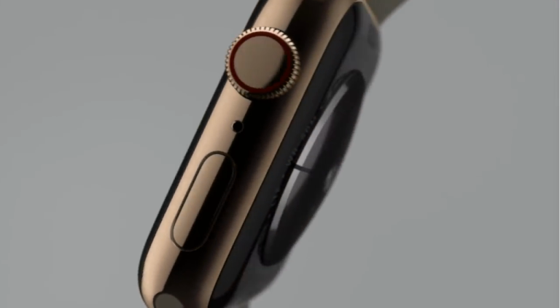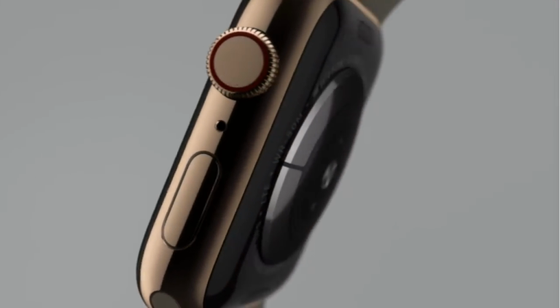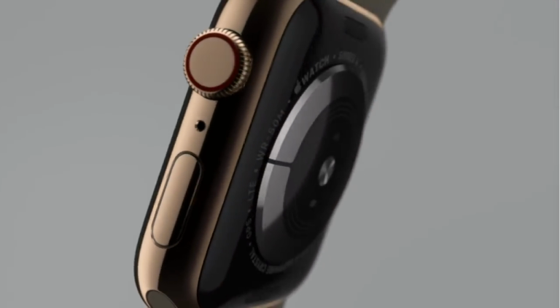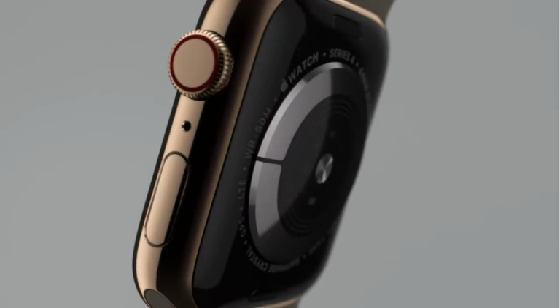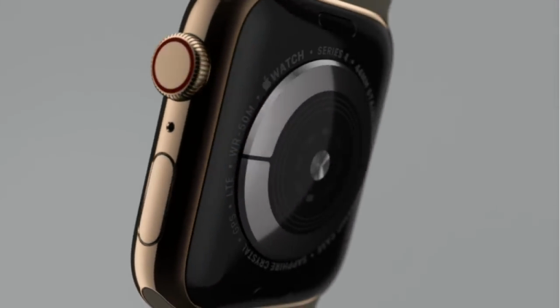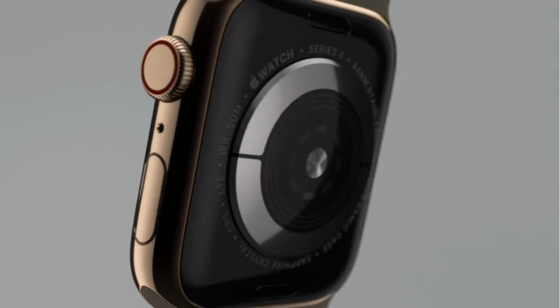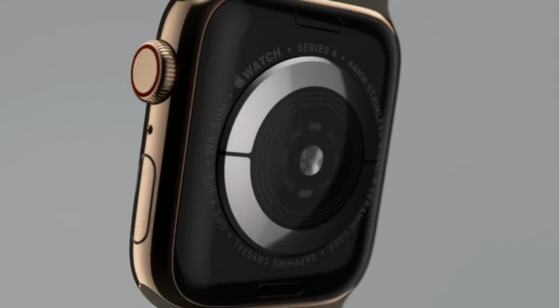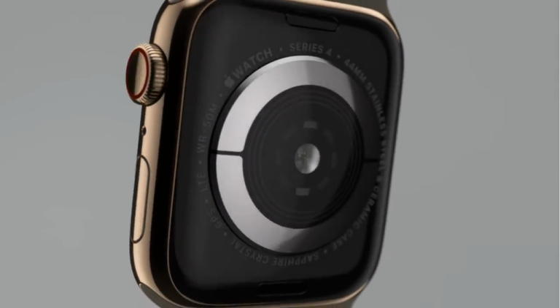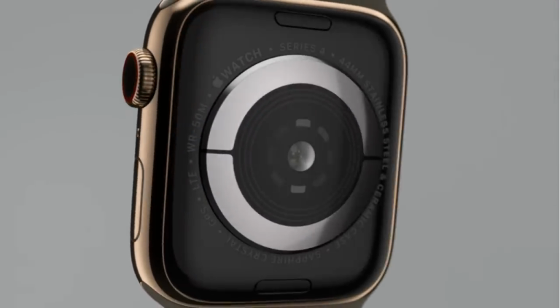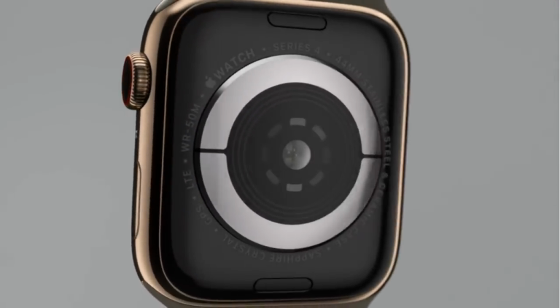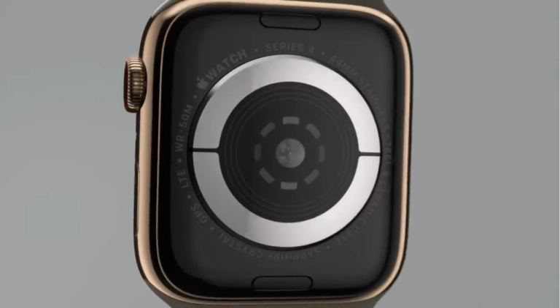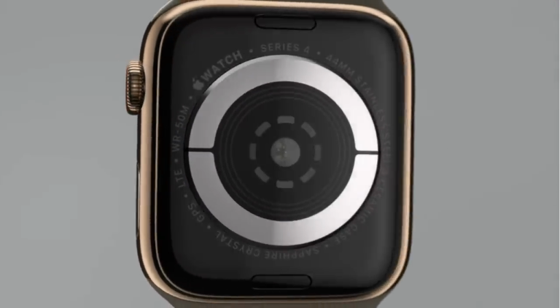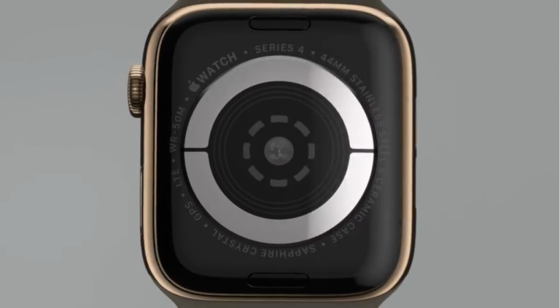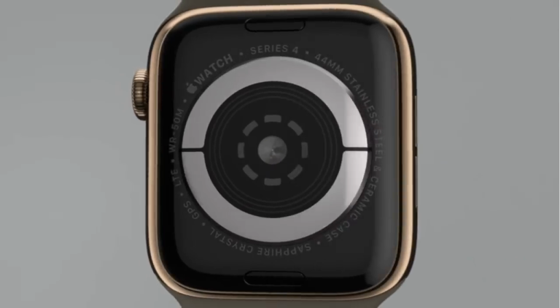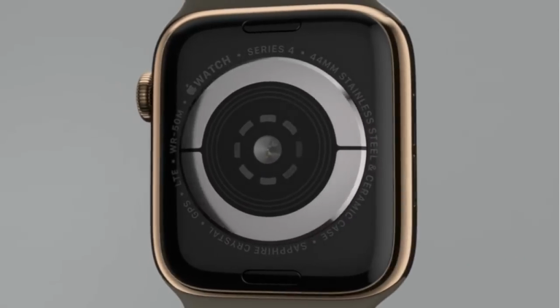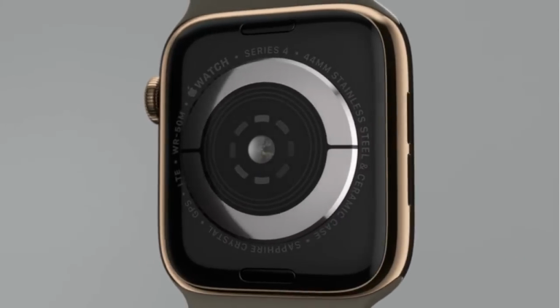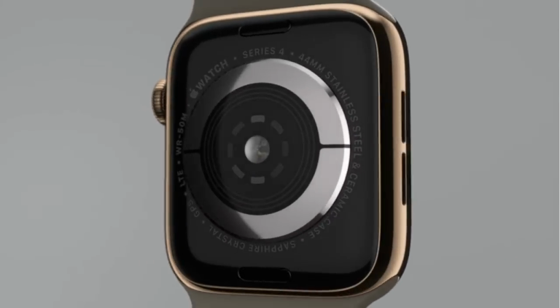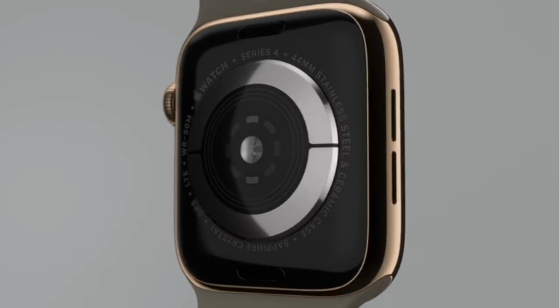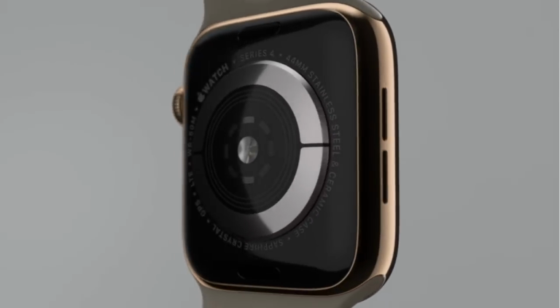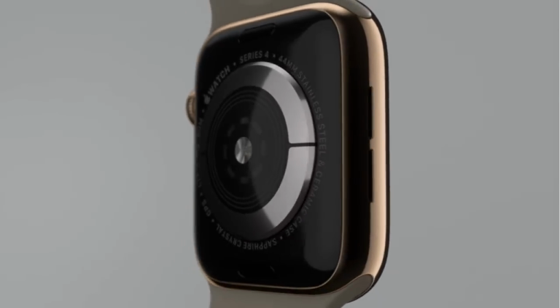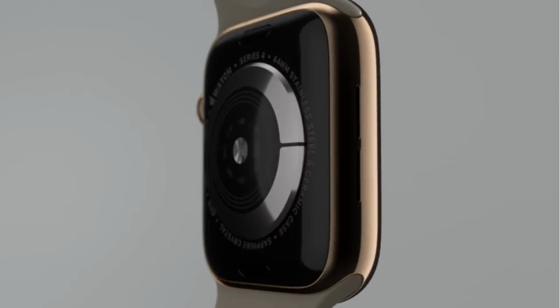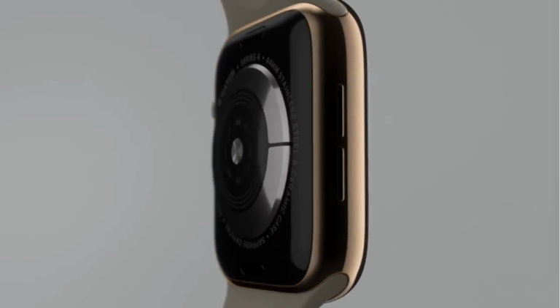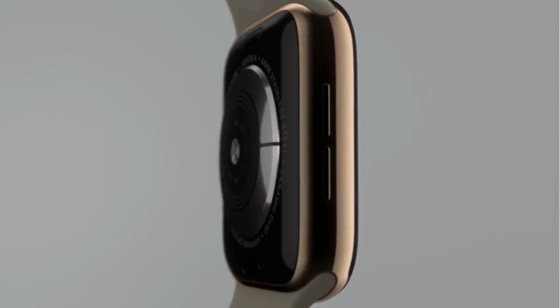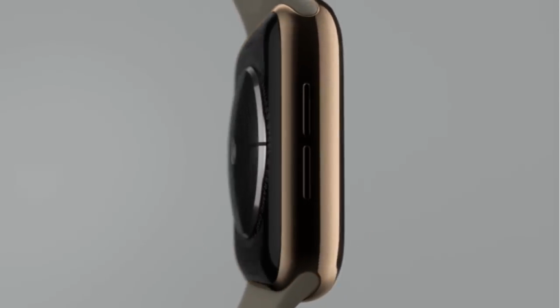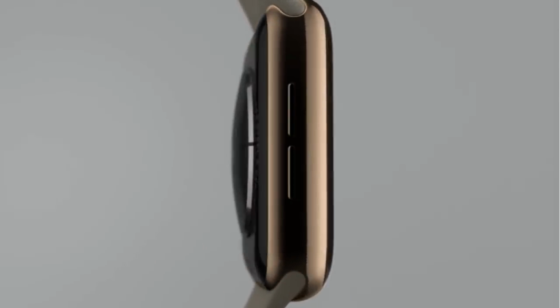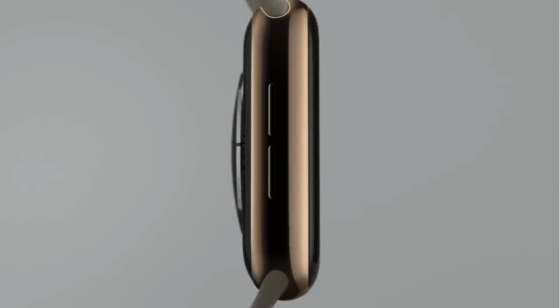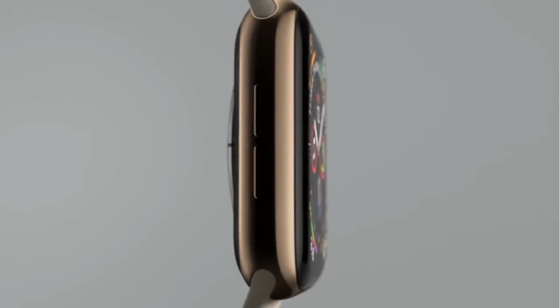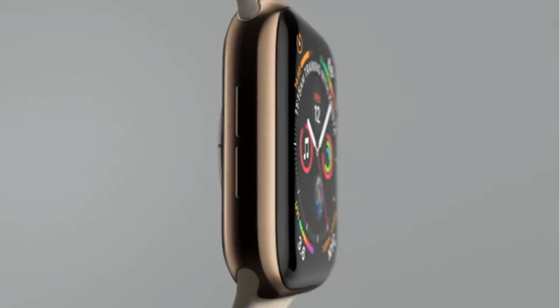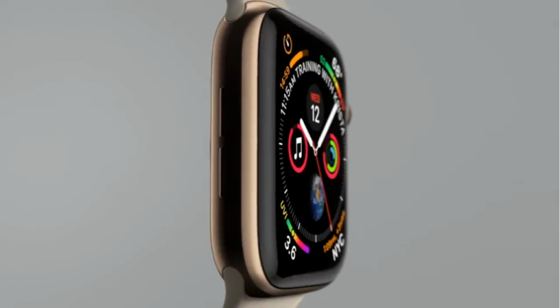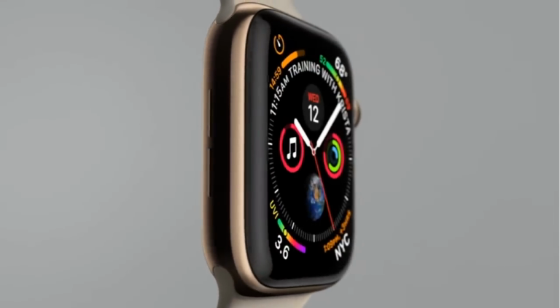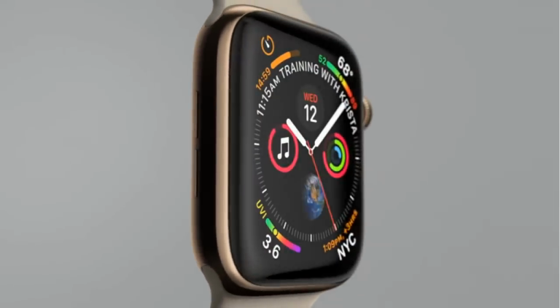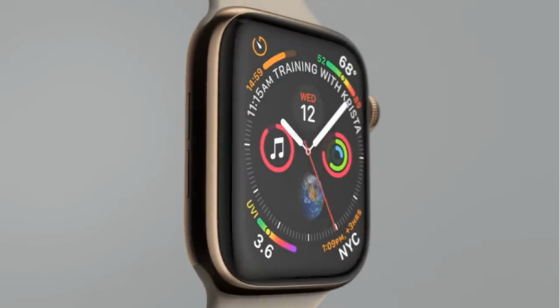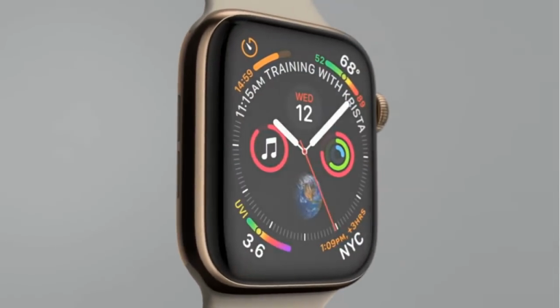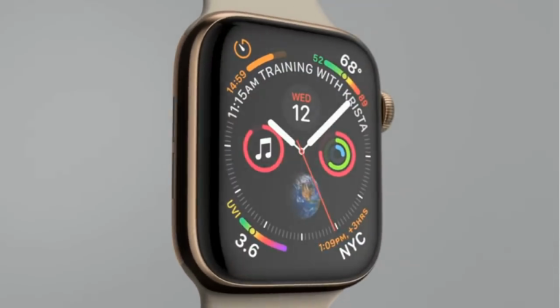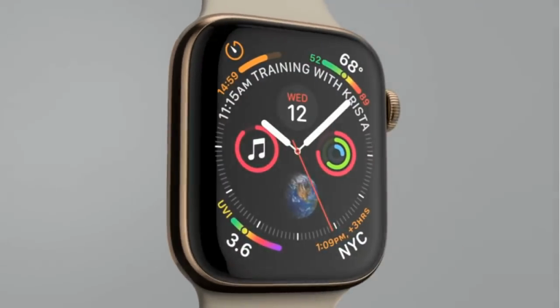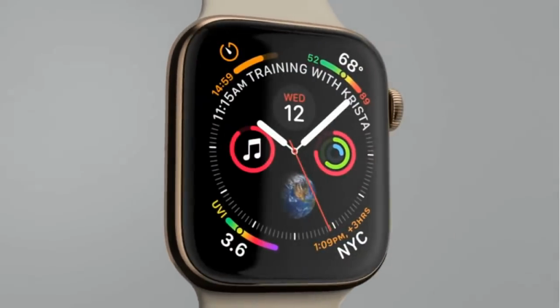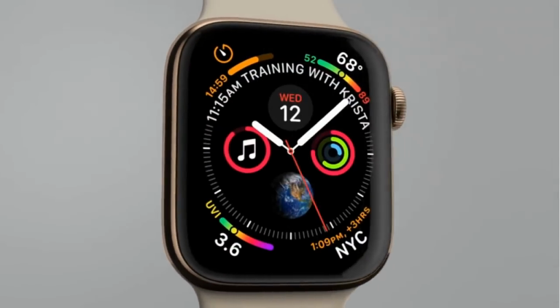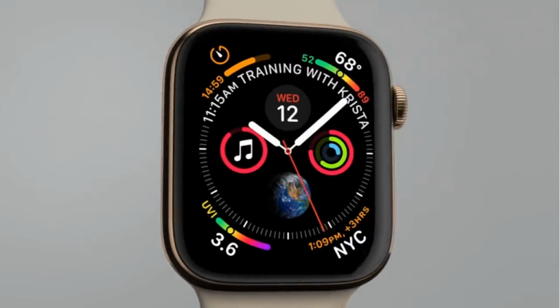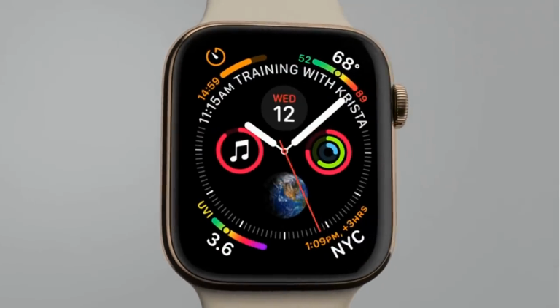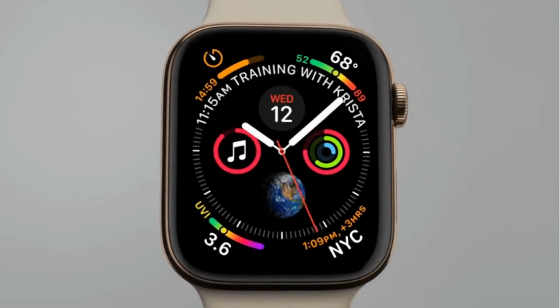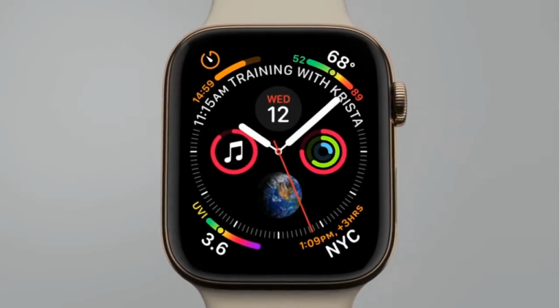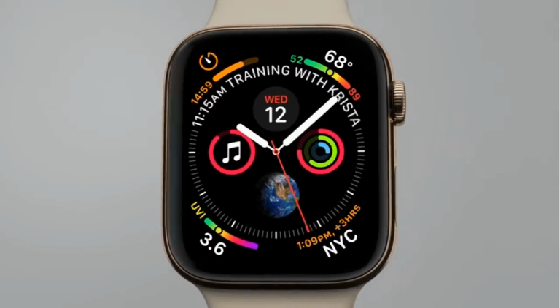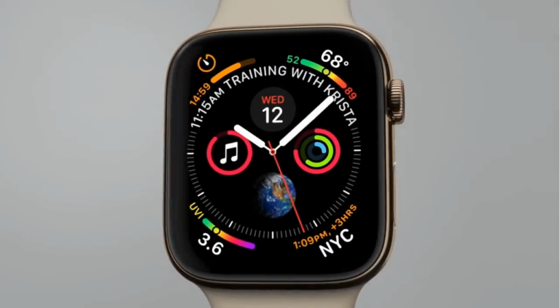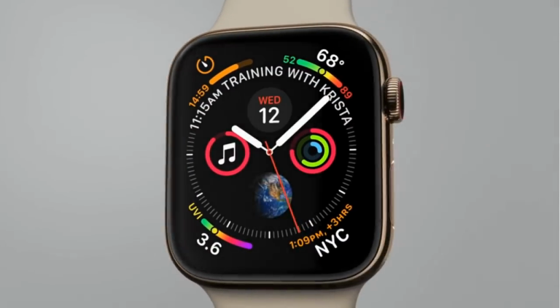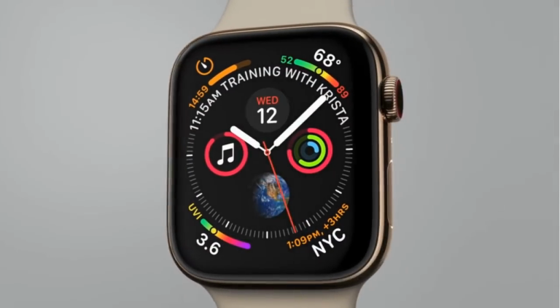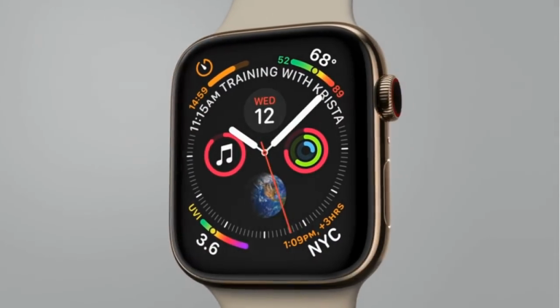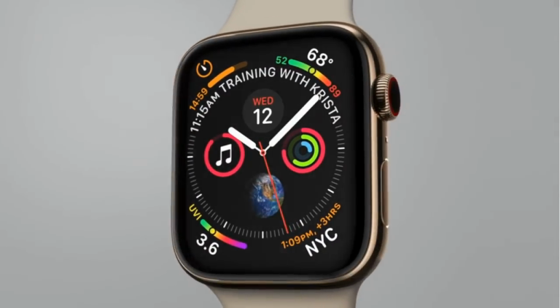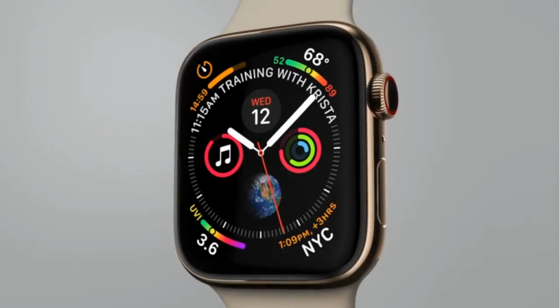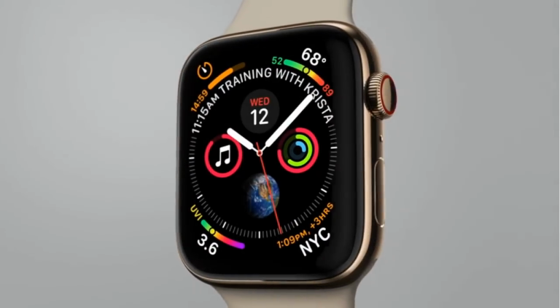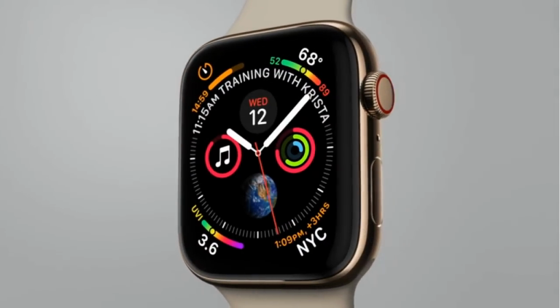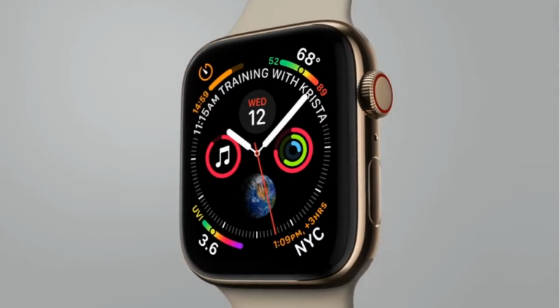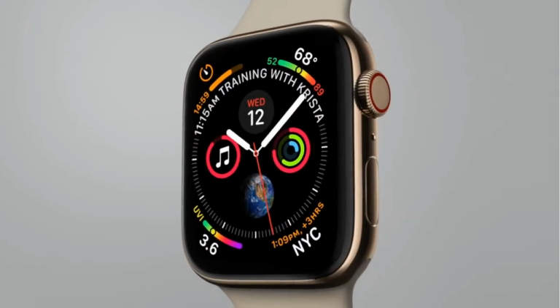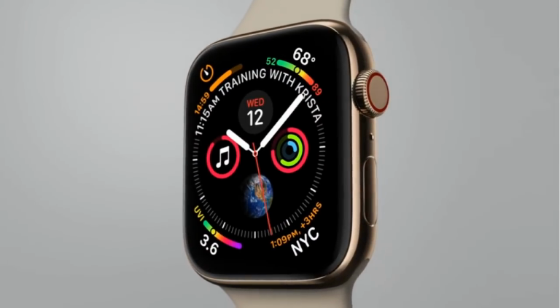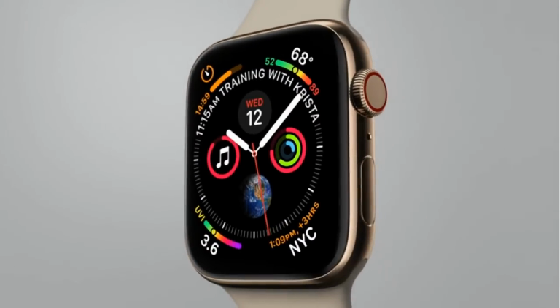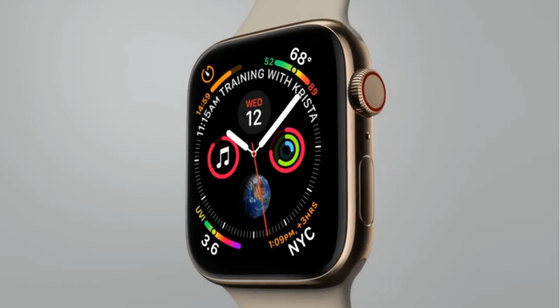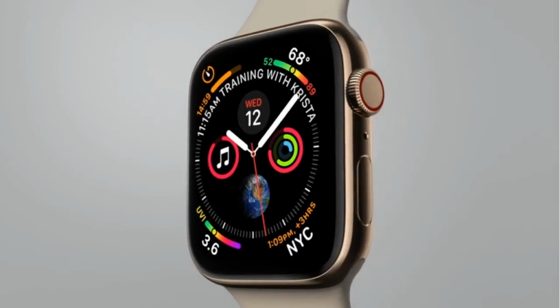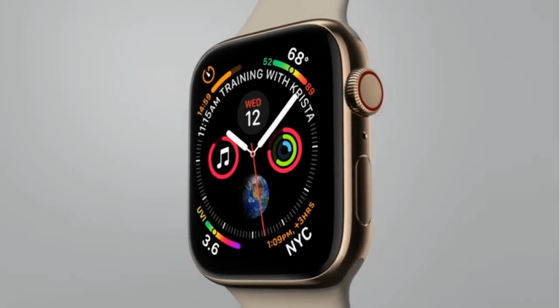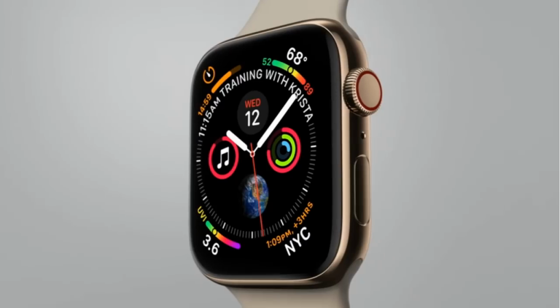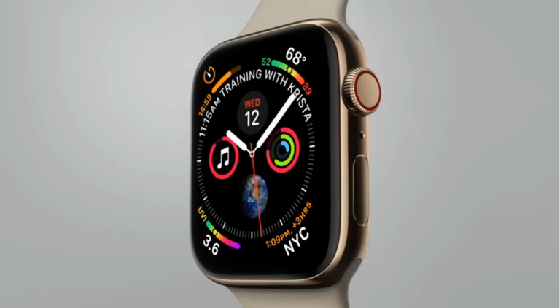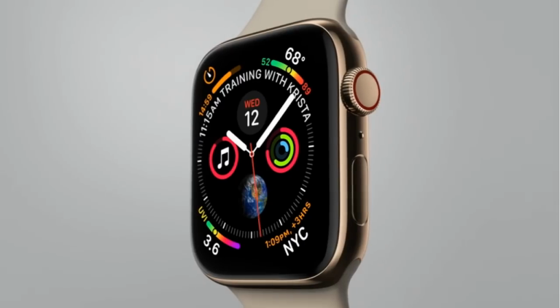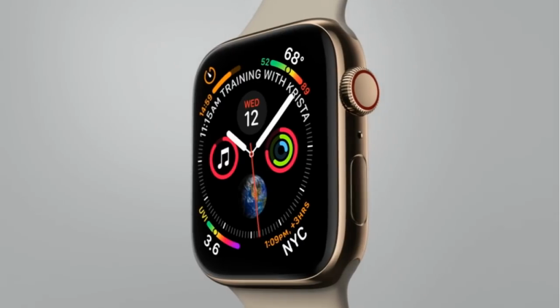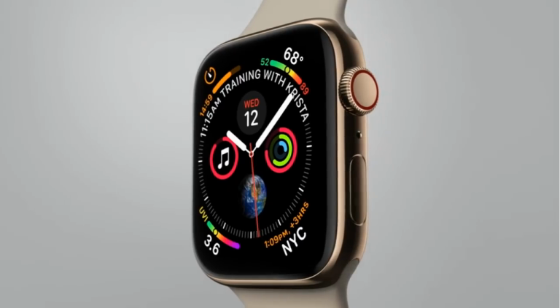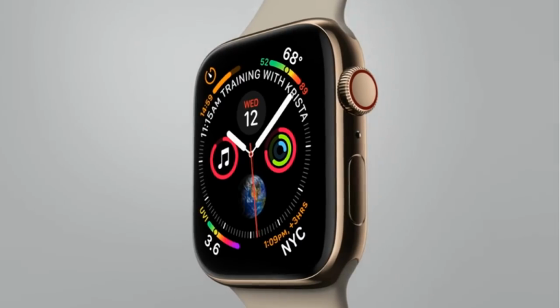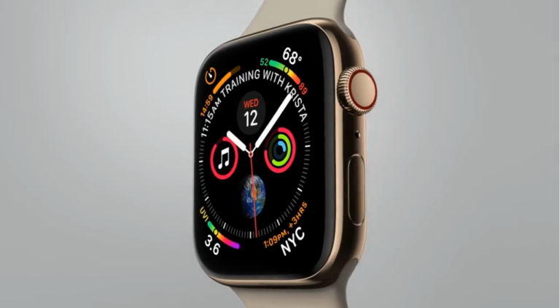Apple Watch Series 4 is a device so powerful, so personal, so liberating. It can change the way you live each day.